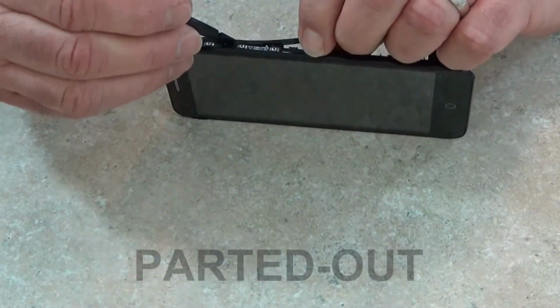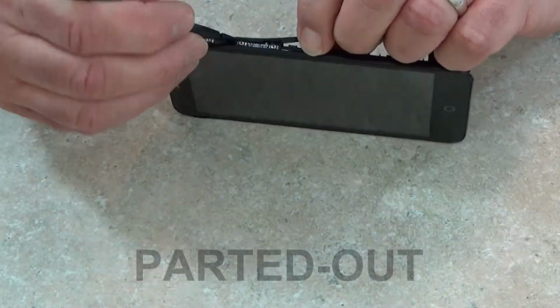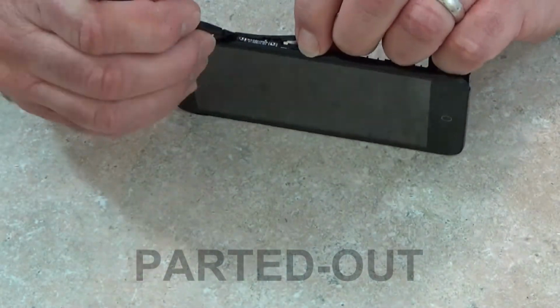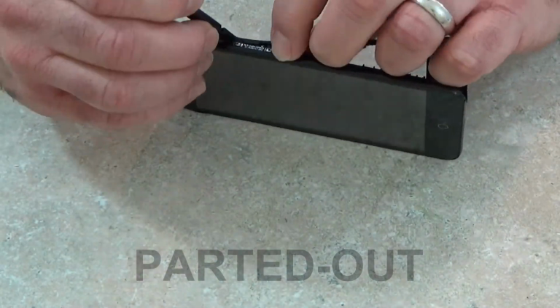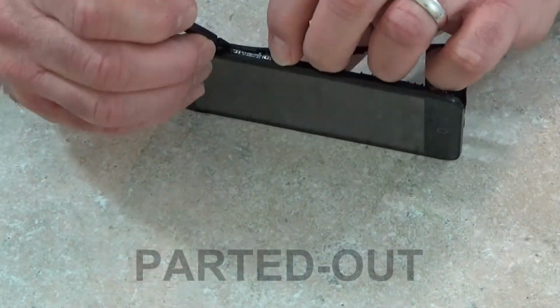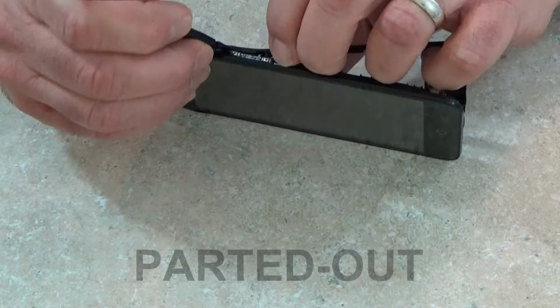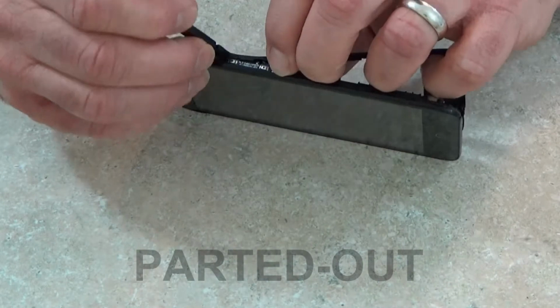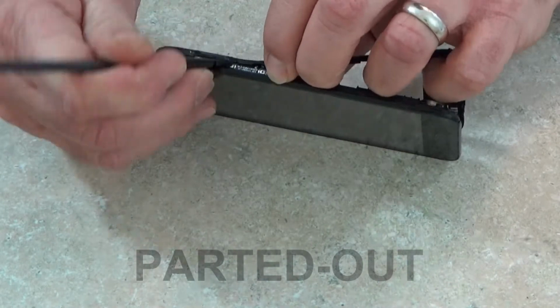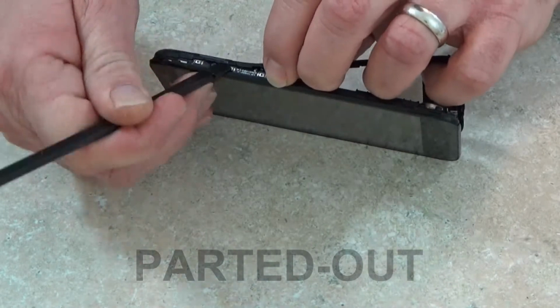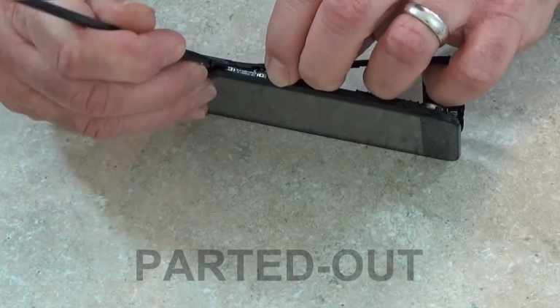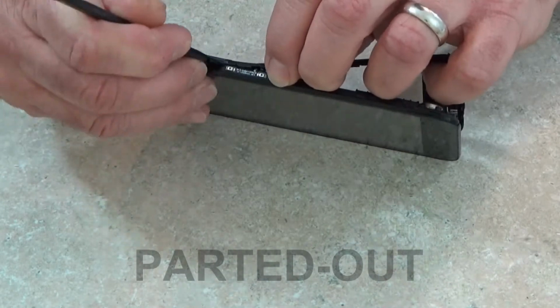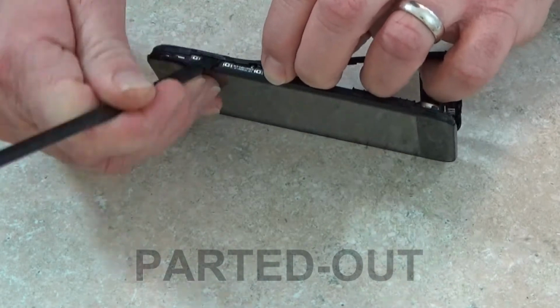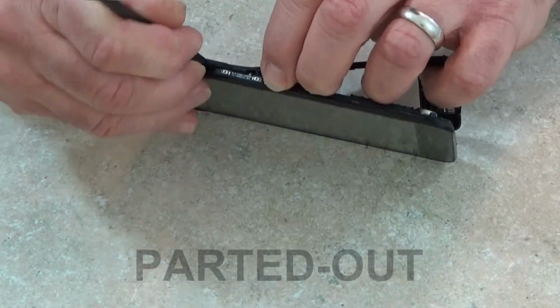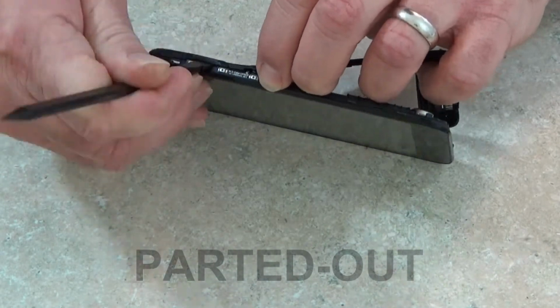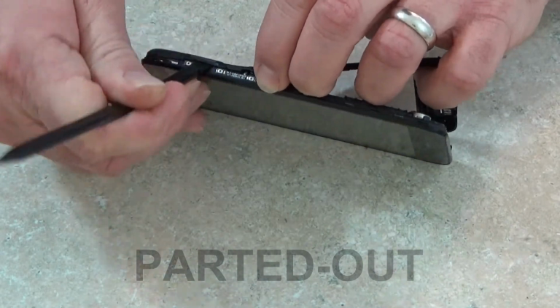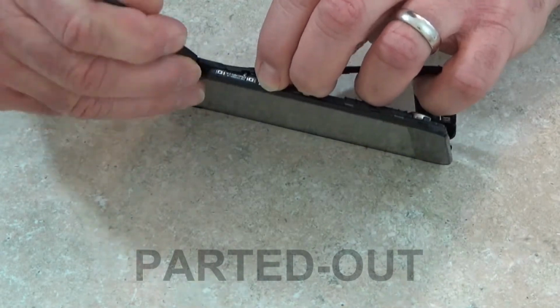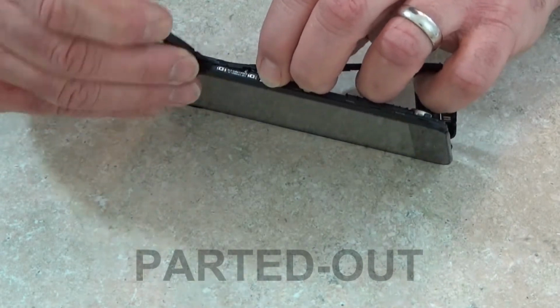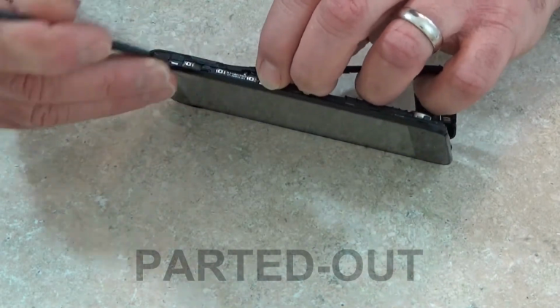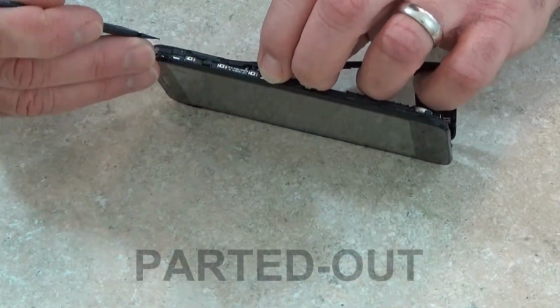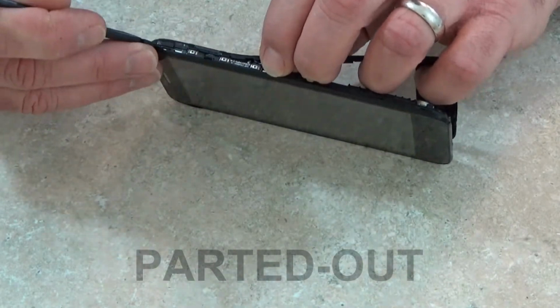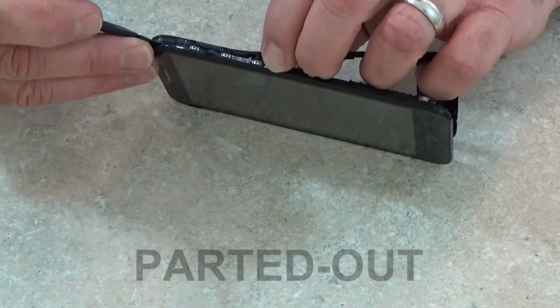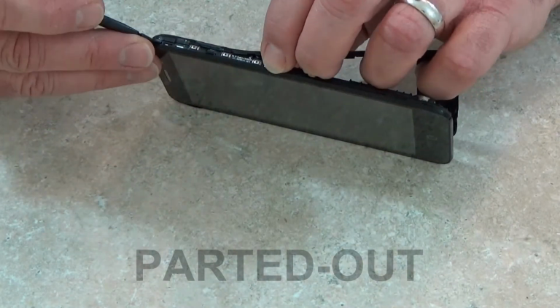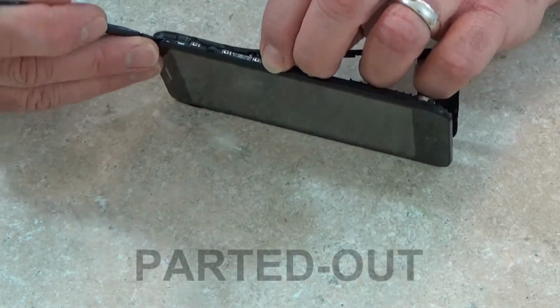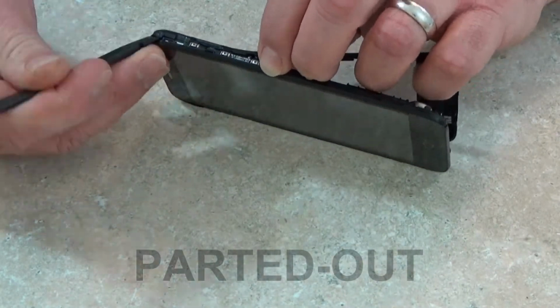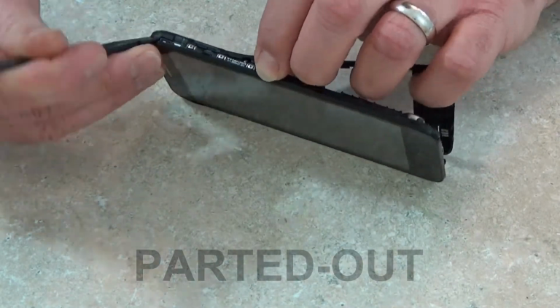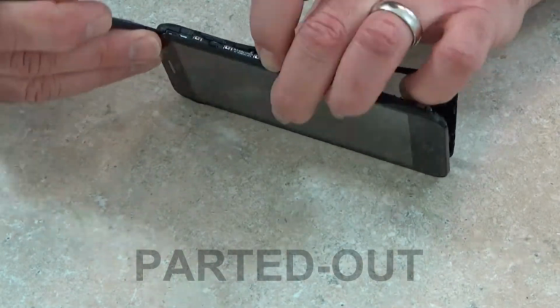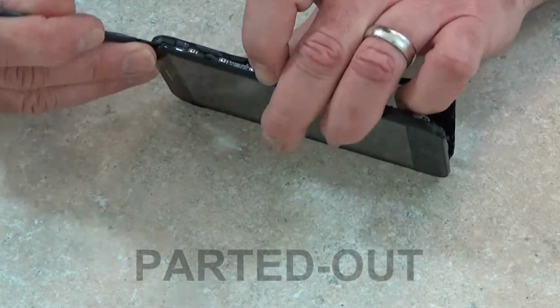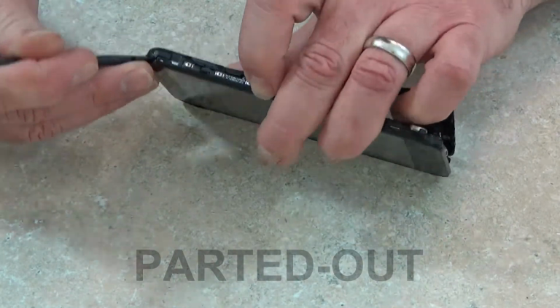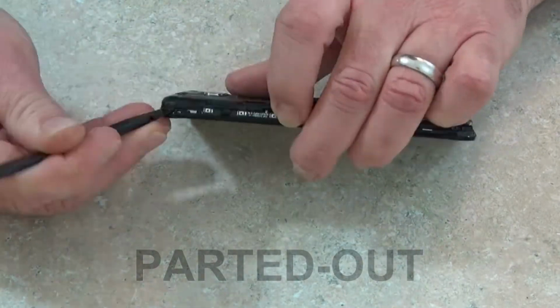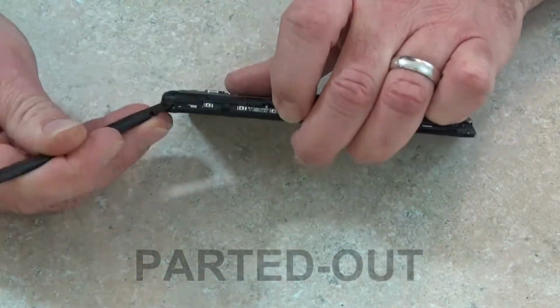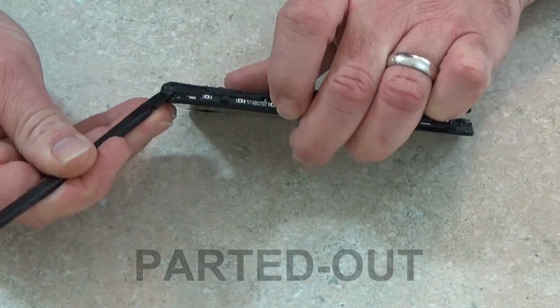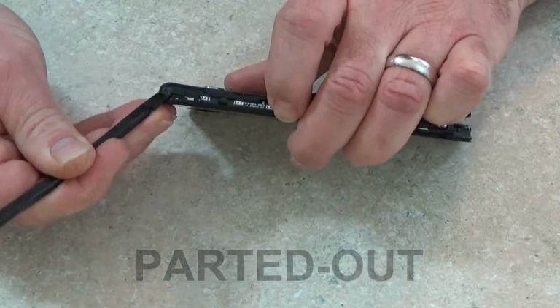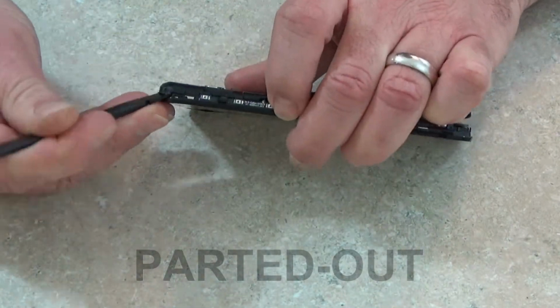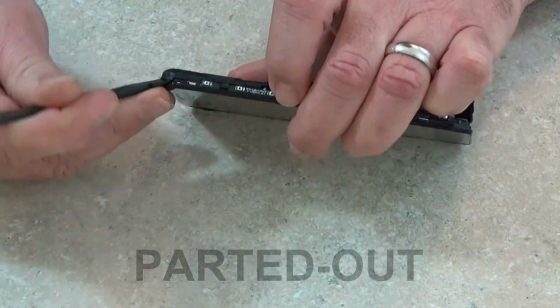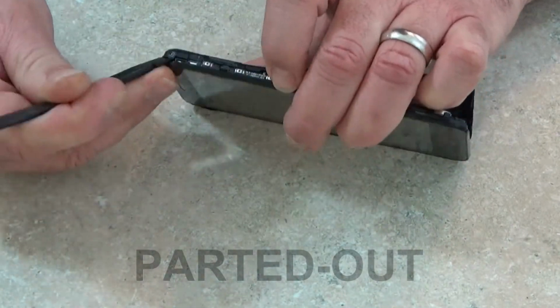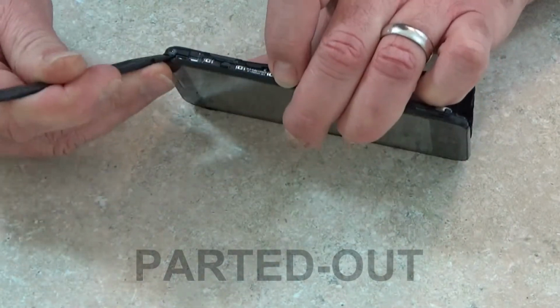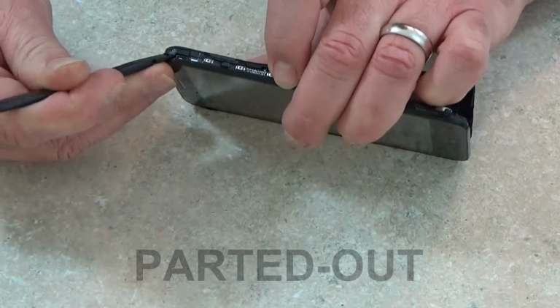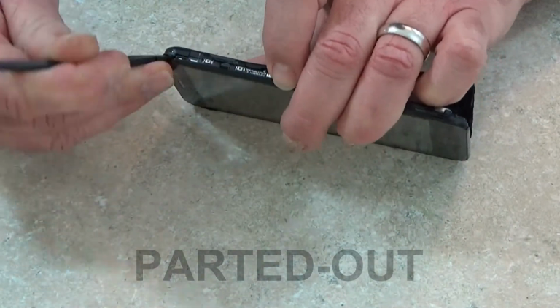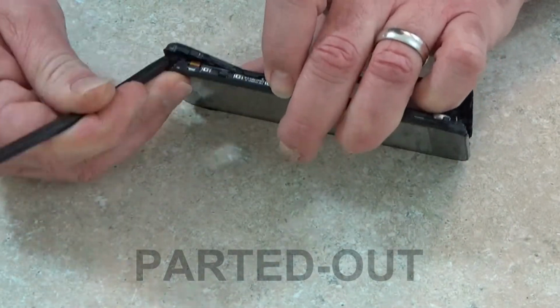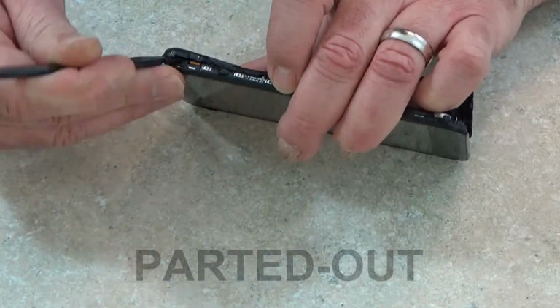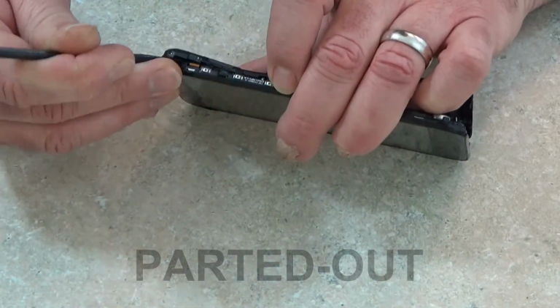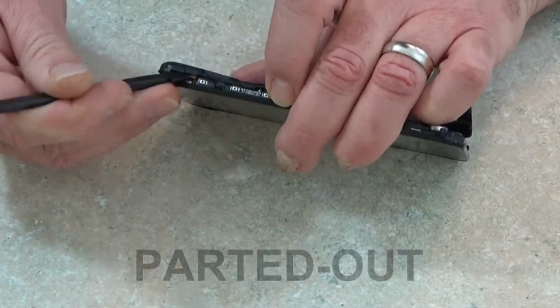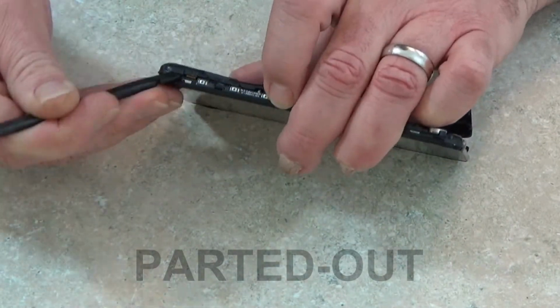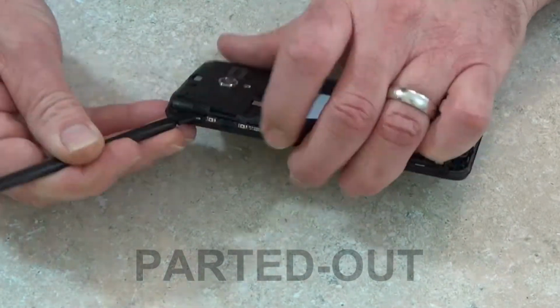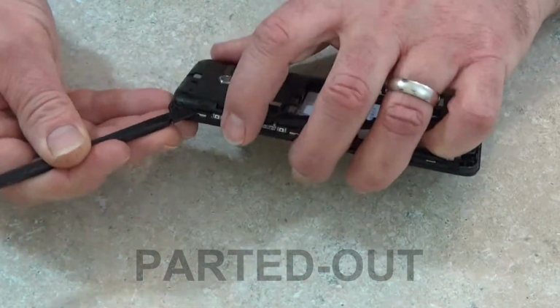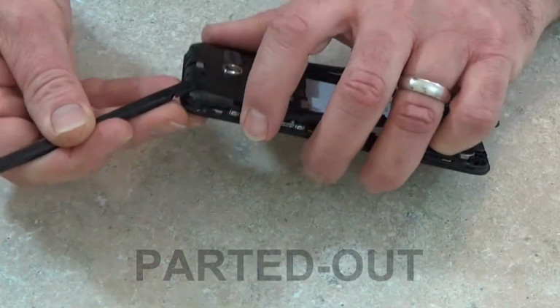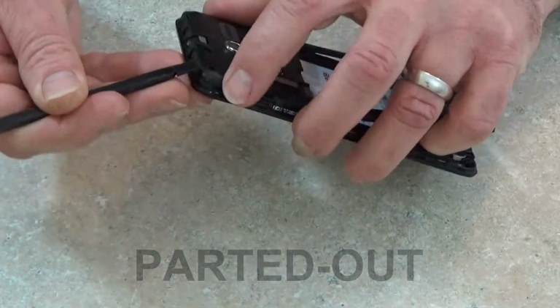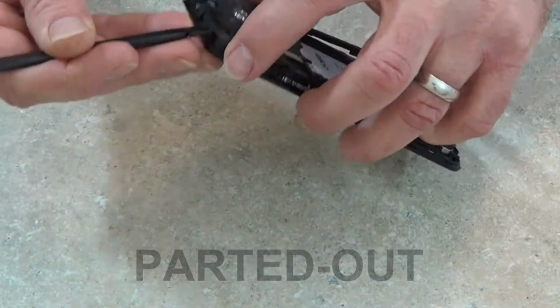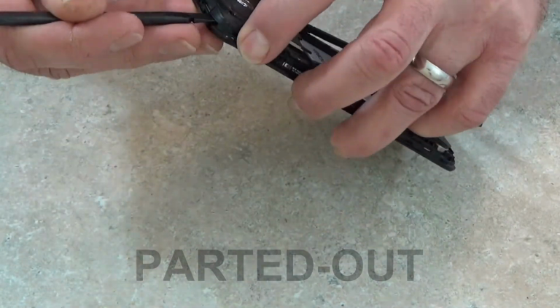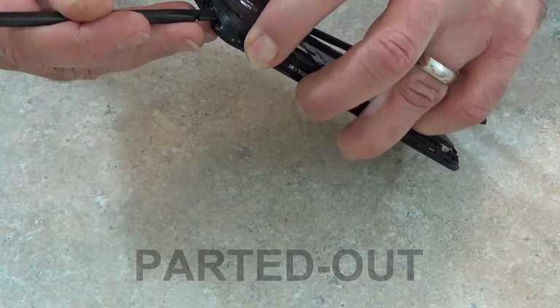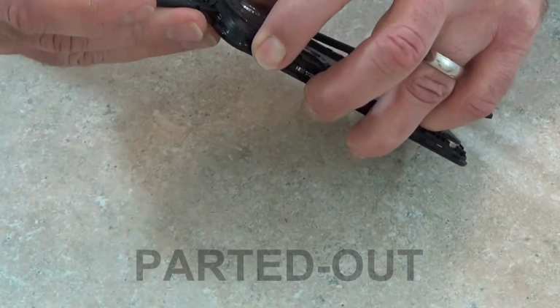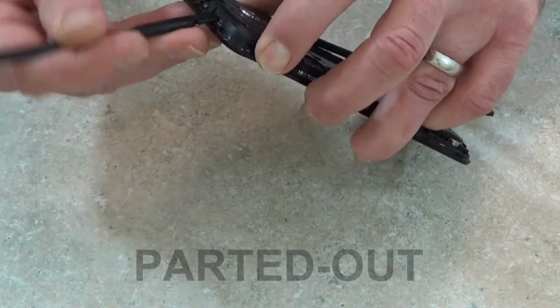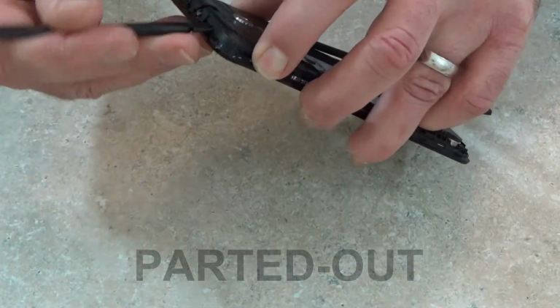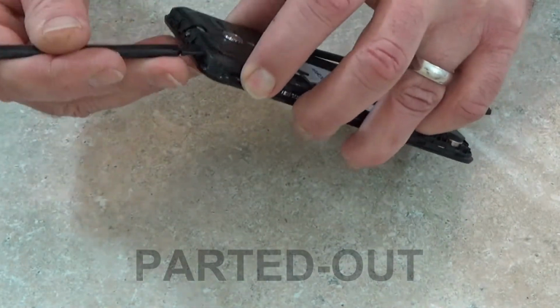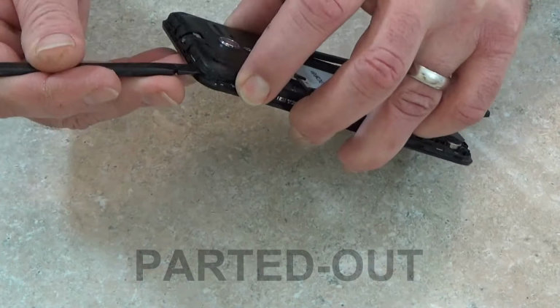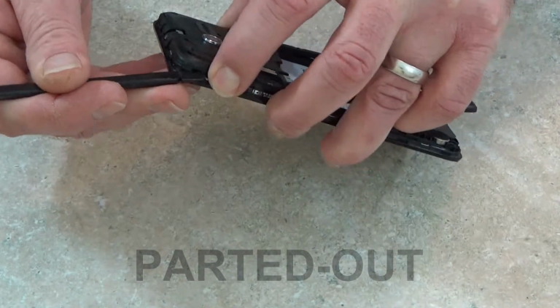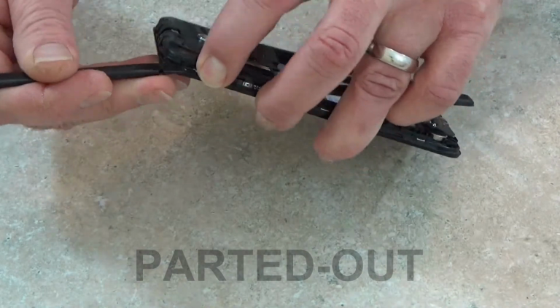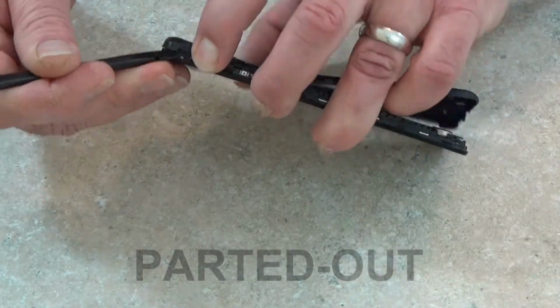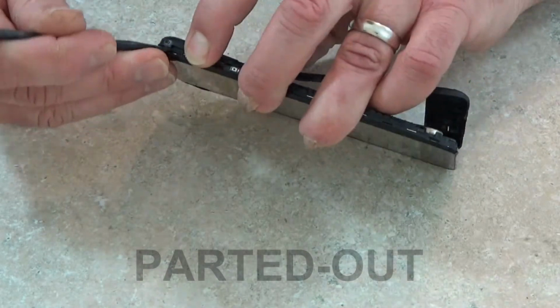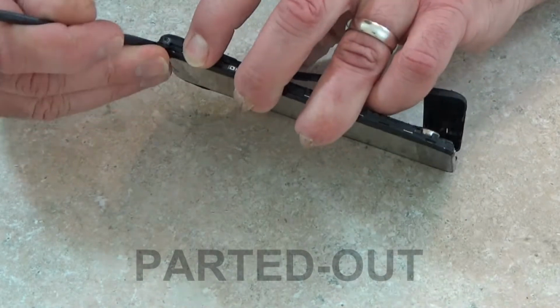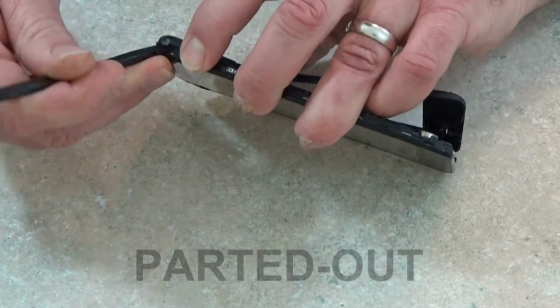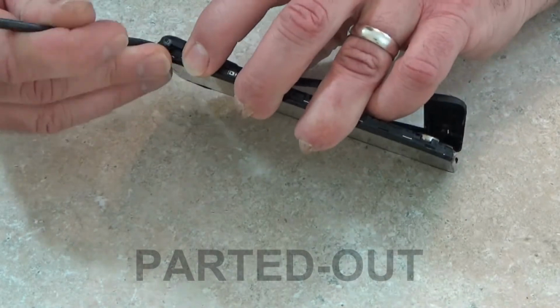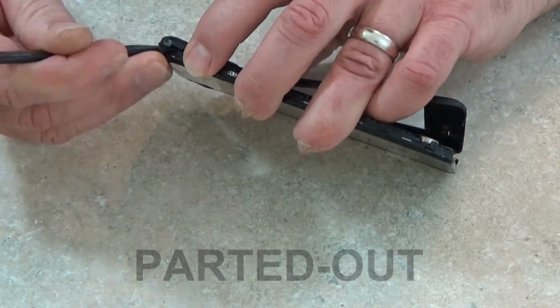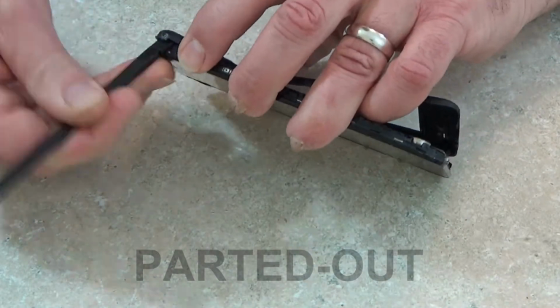I wanted to make sure I was really careful right here around the power and volume flex cable. I didn't want to rip that or damage it in any way.